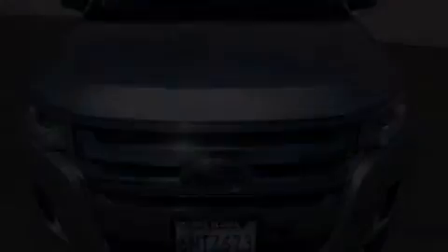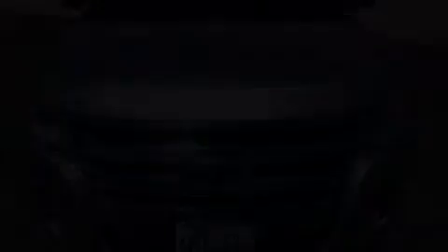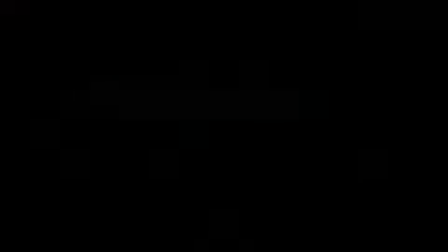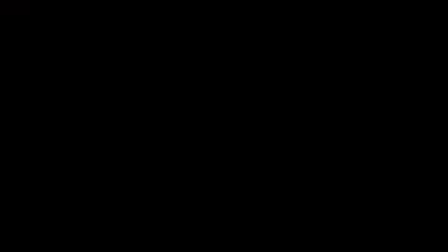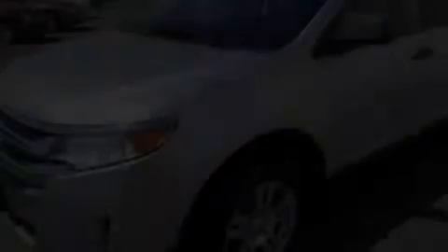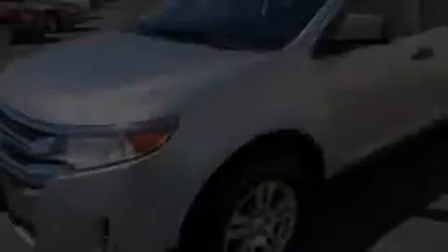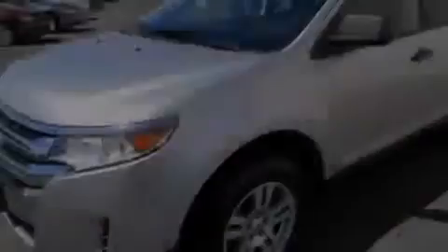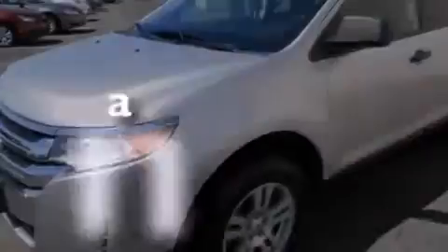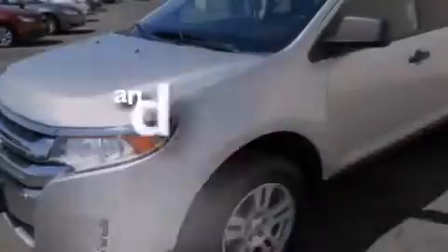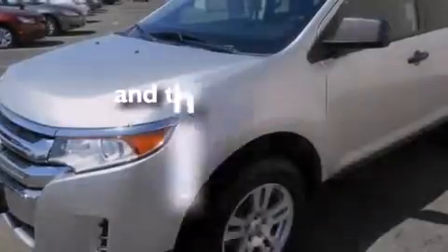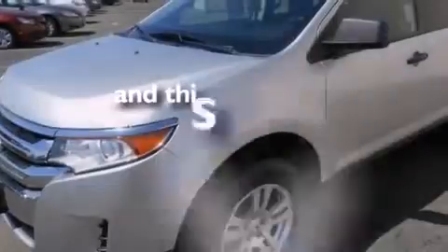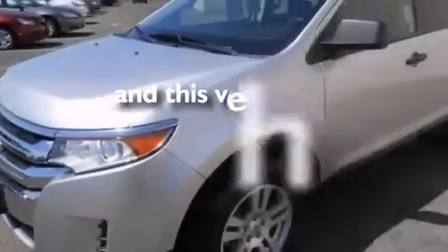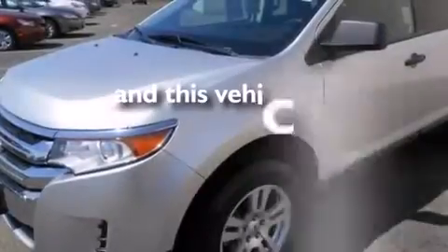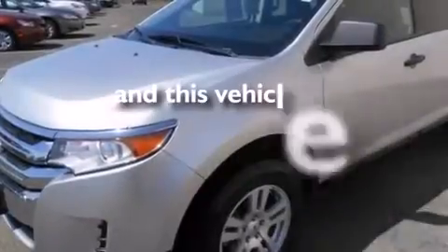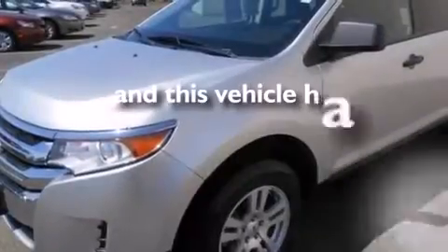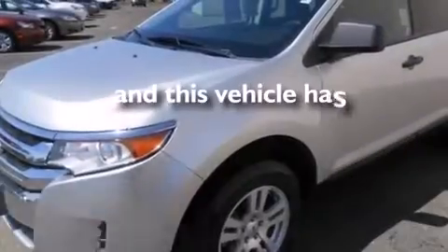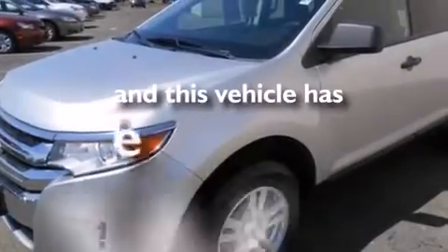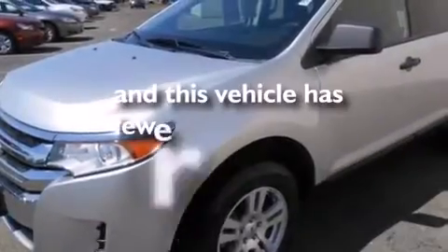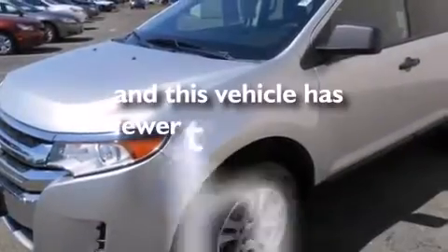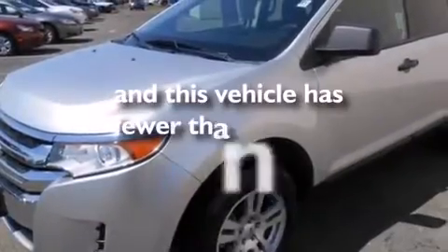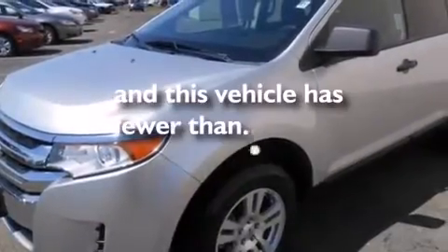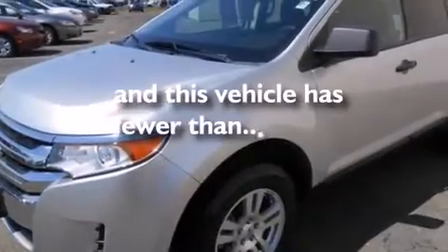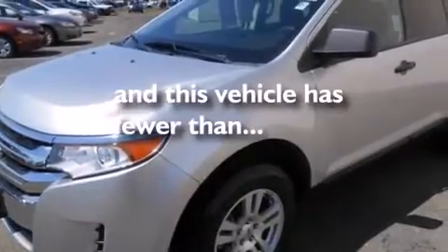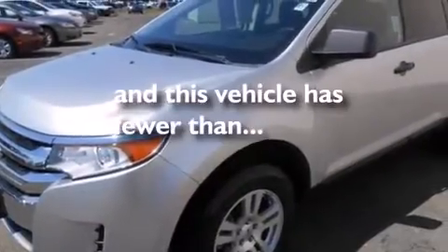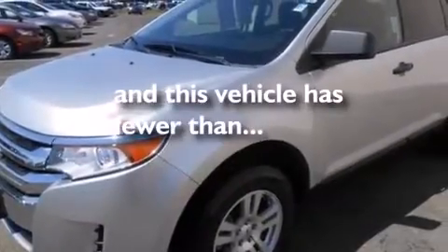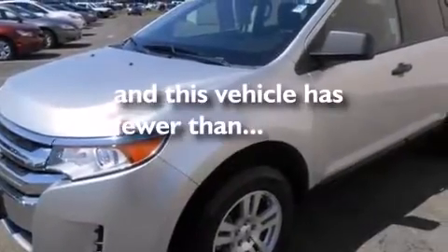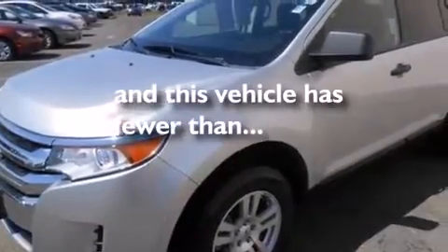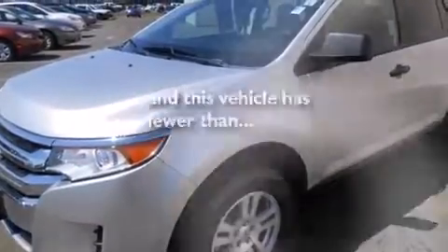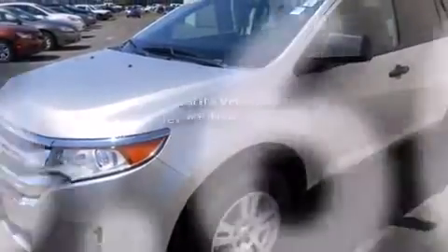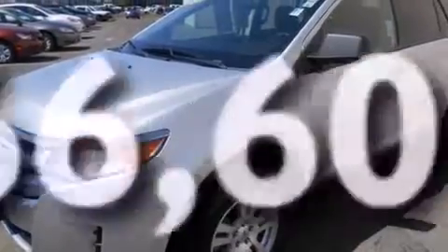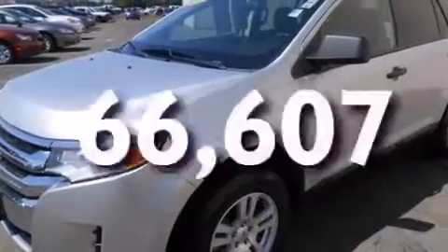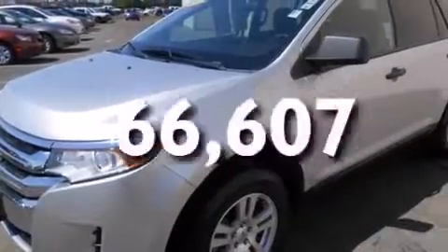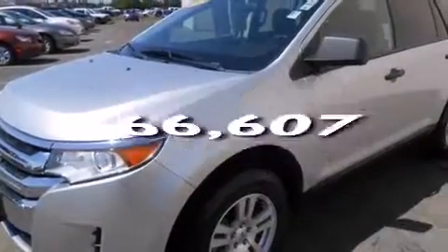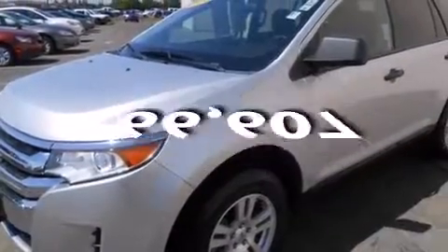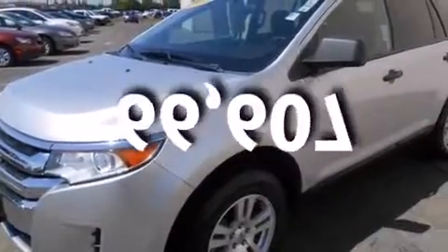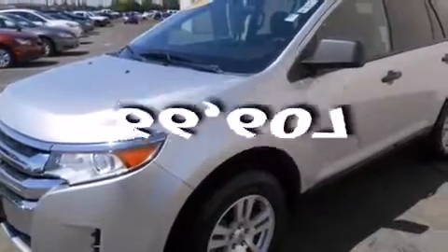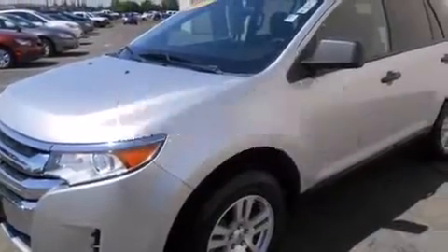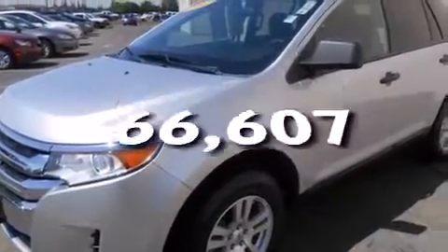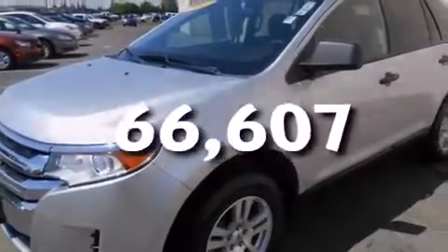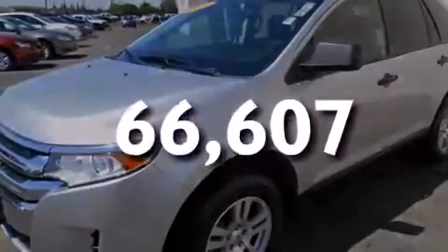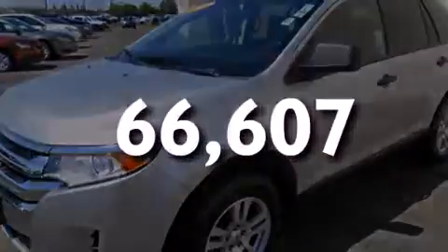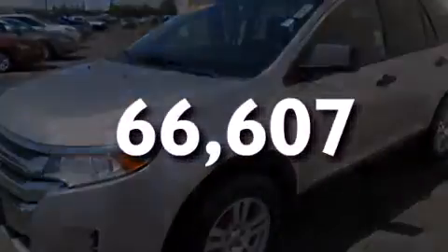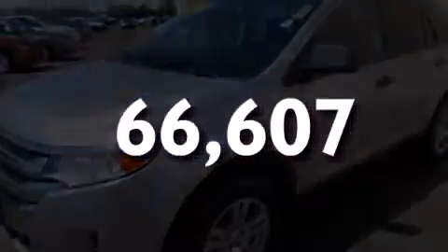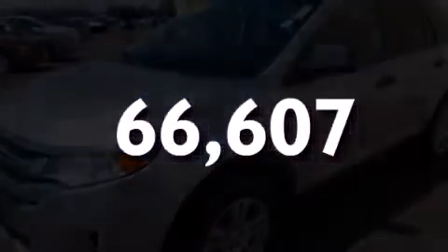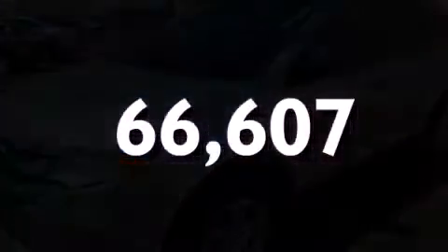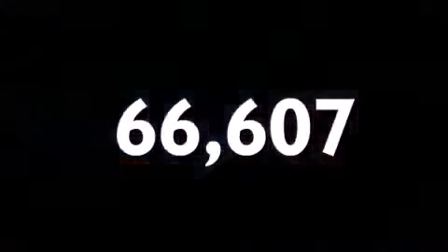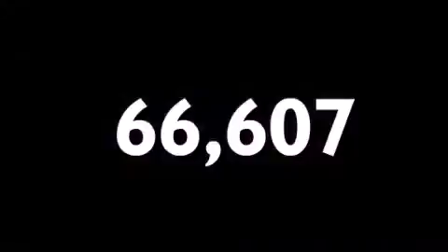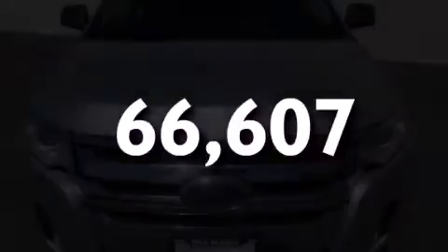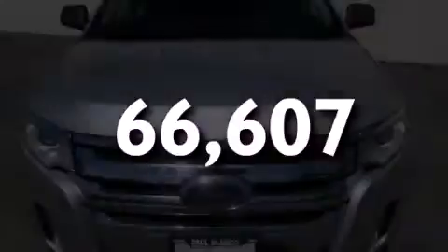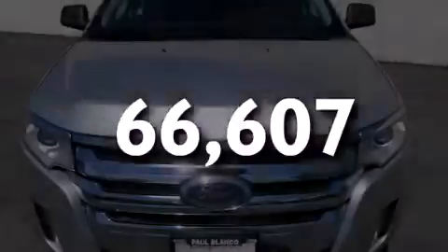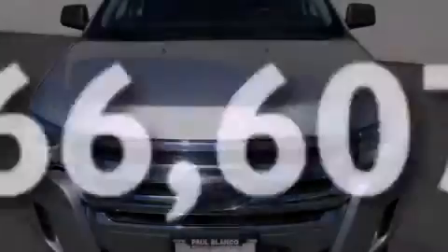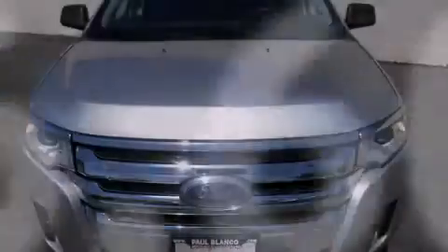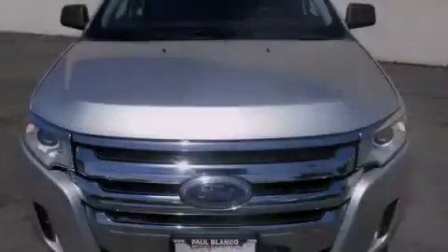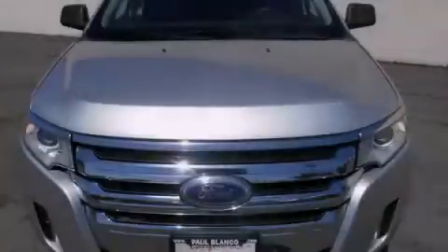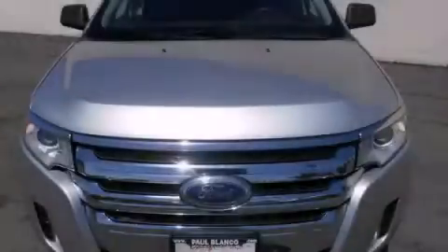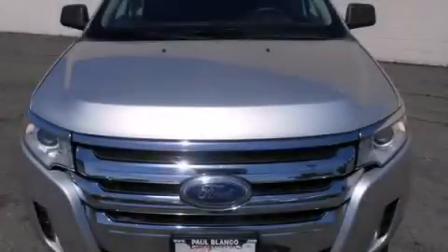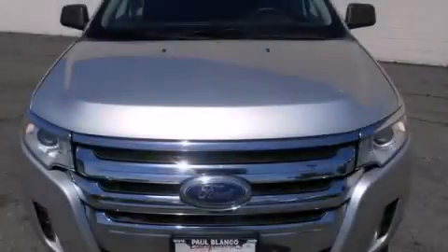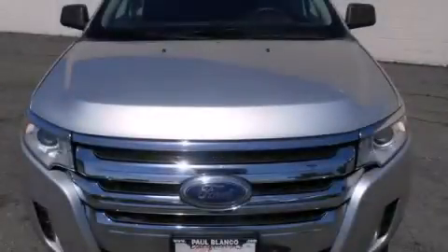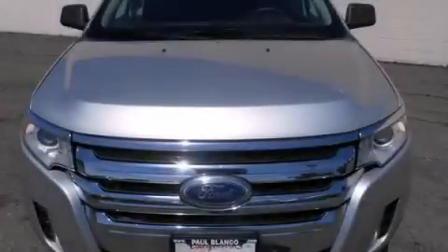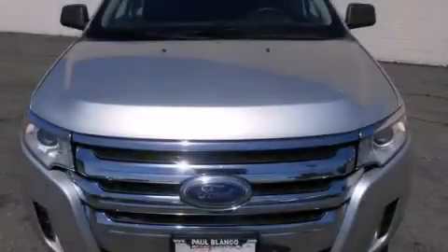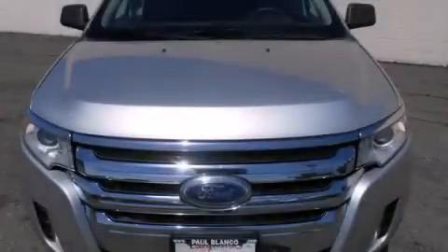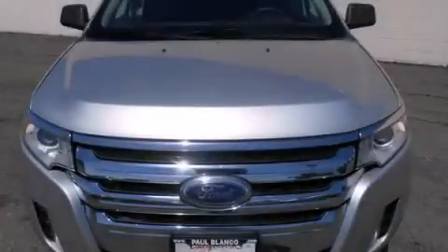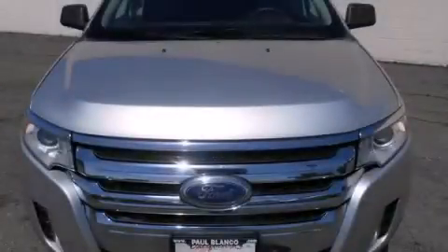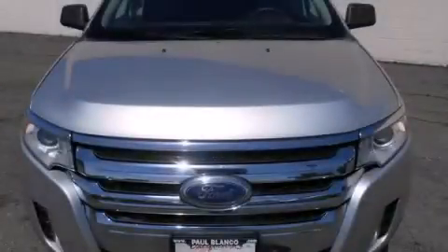This vehicle has fewer than 67,000 miles on the odometer. Contact us today to arrange your test drive.